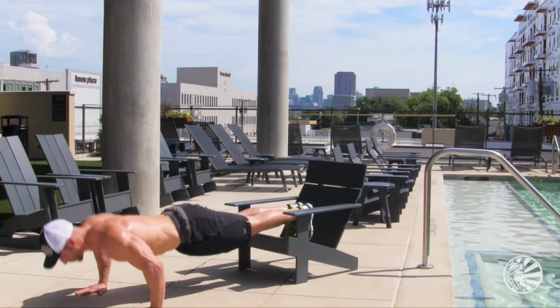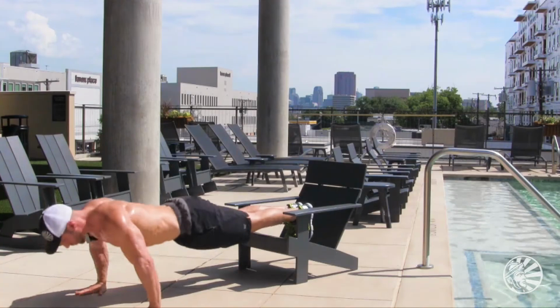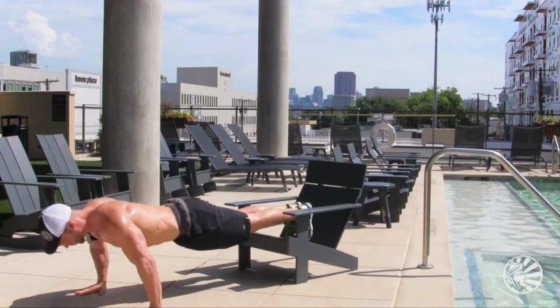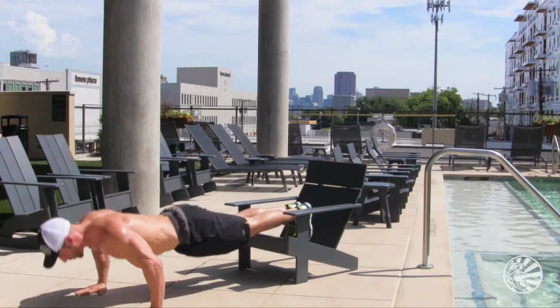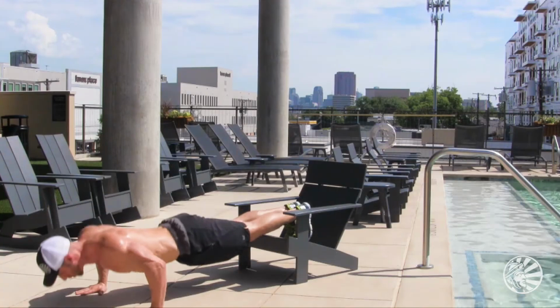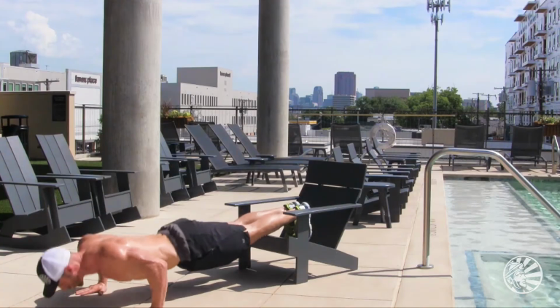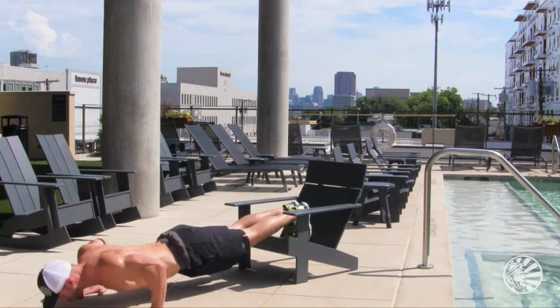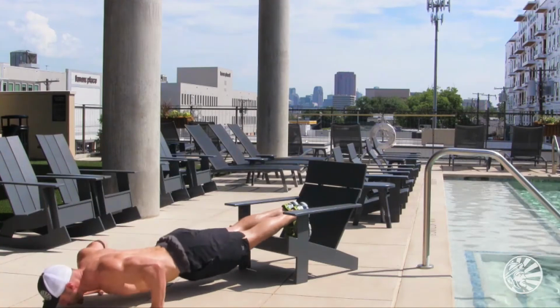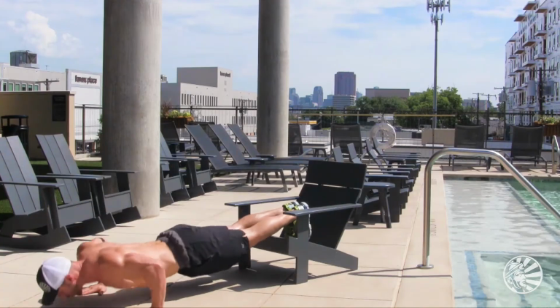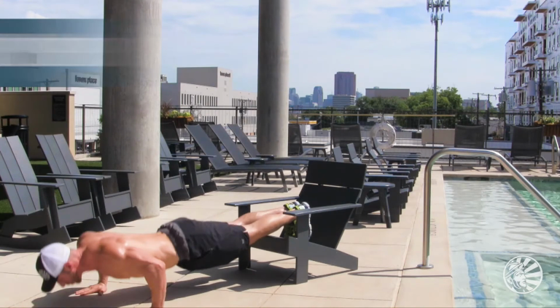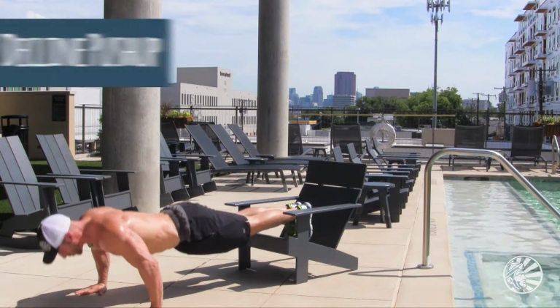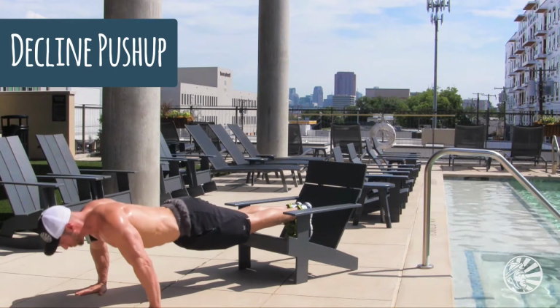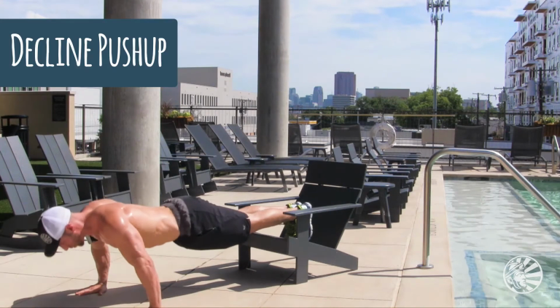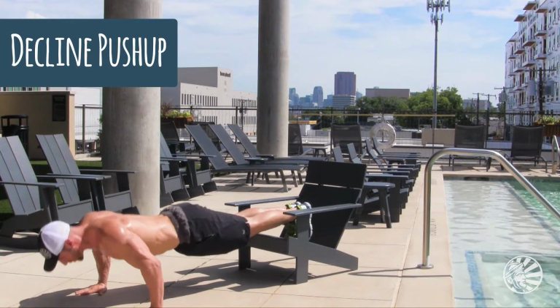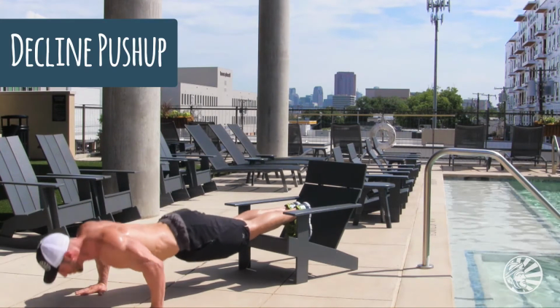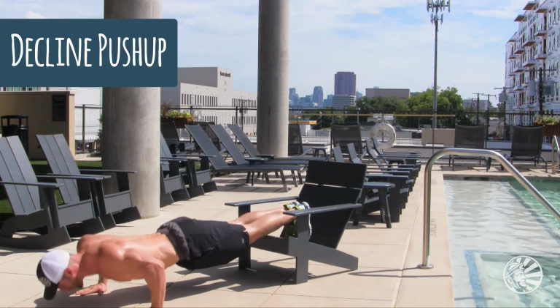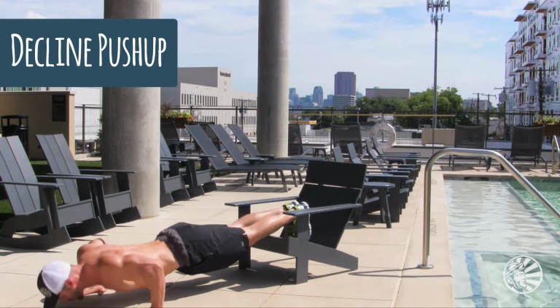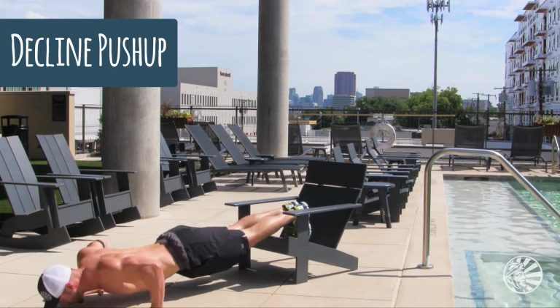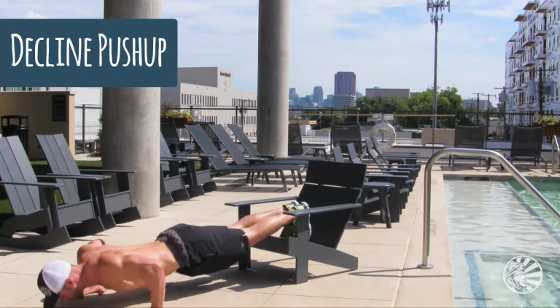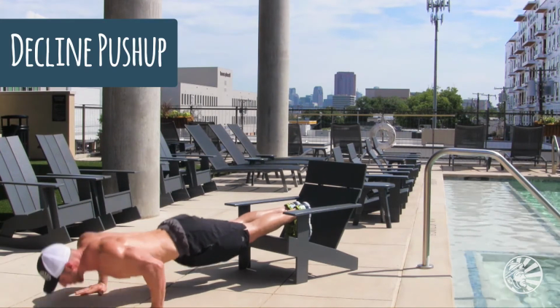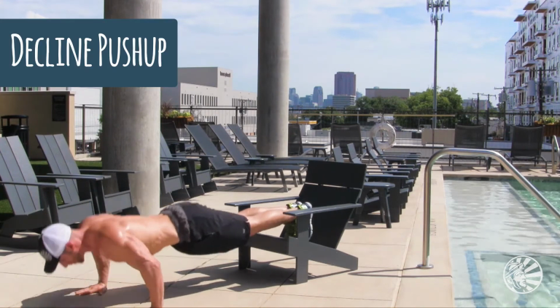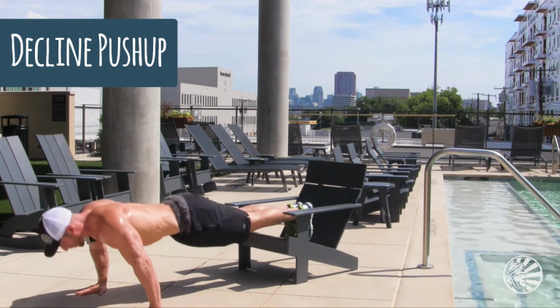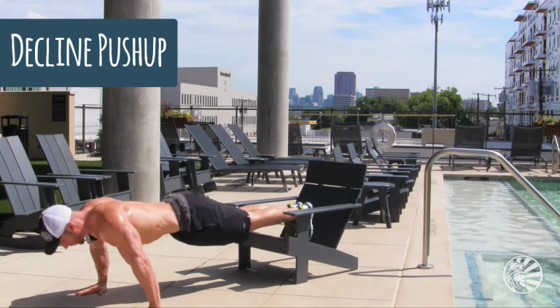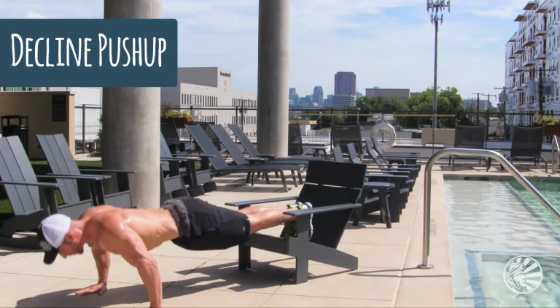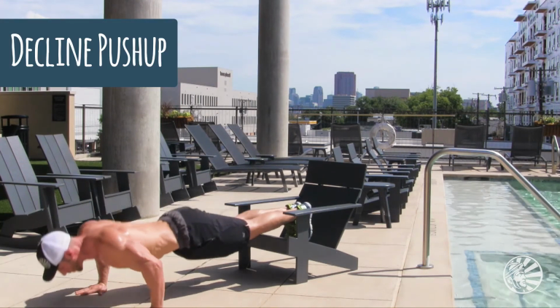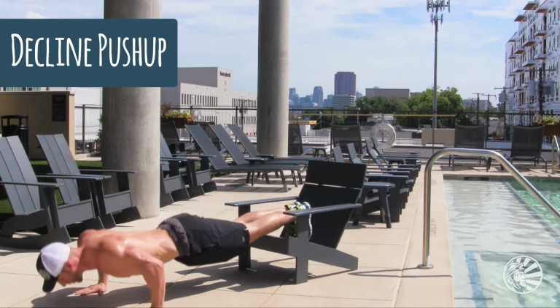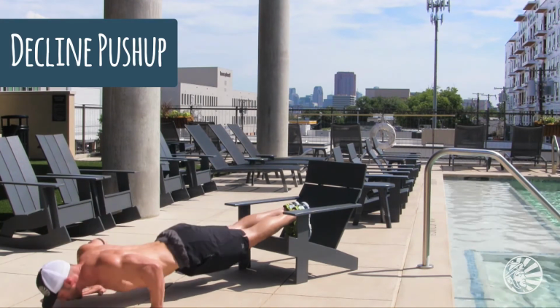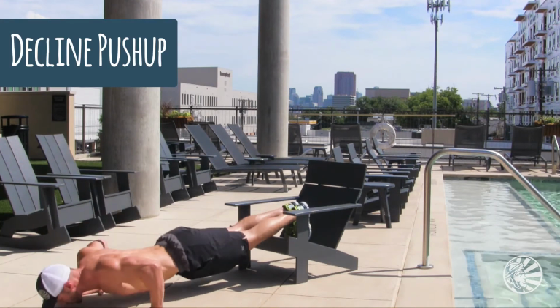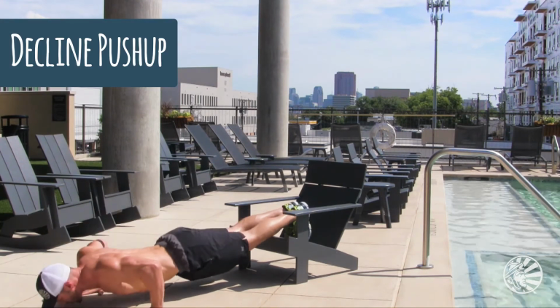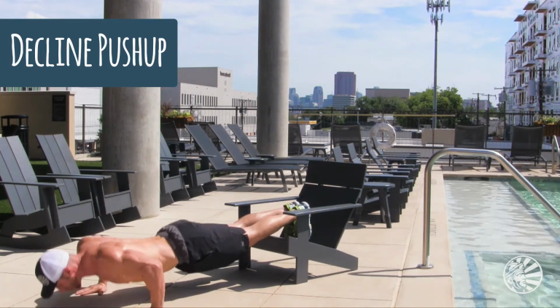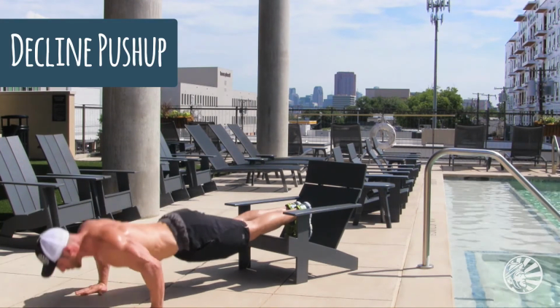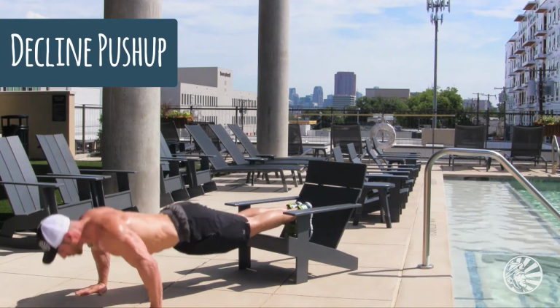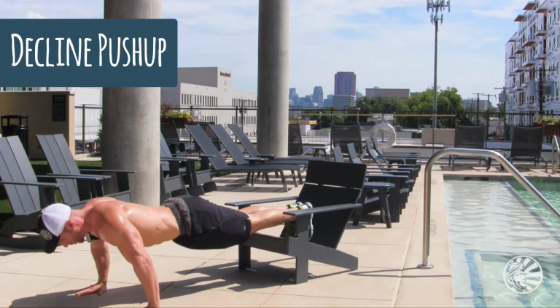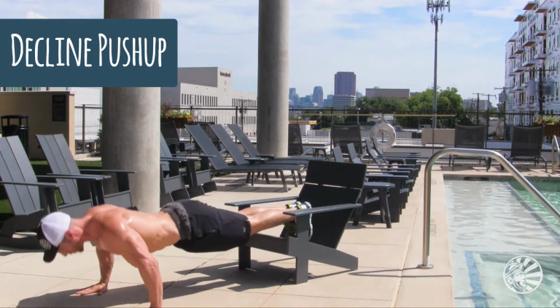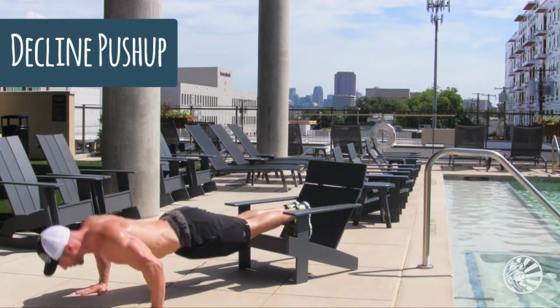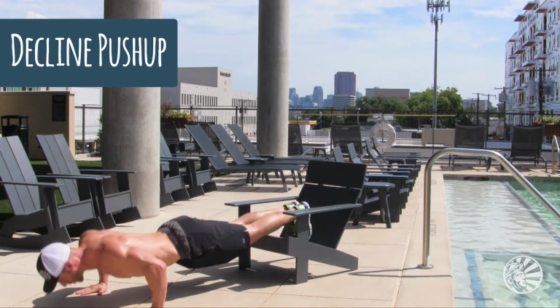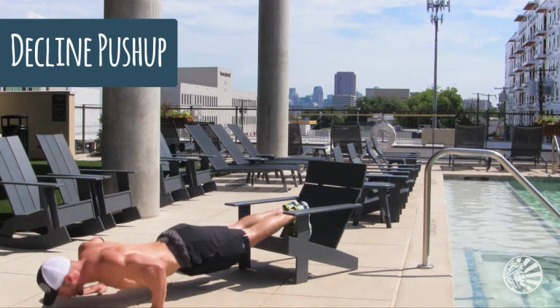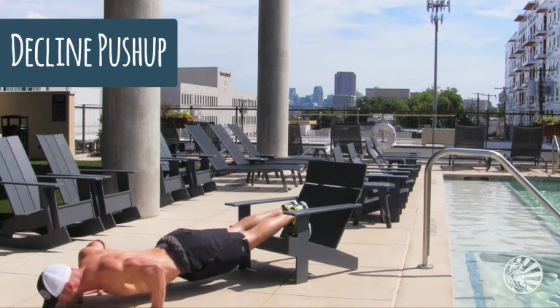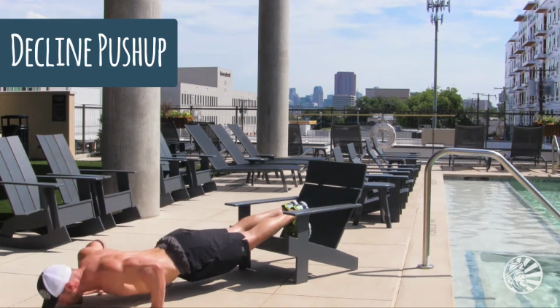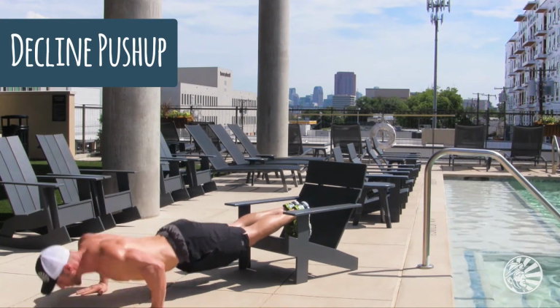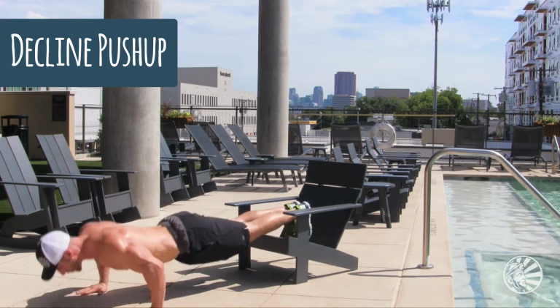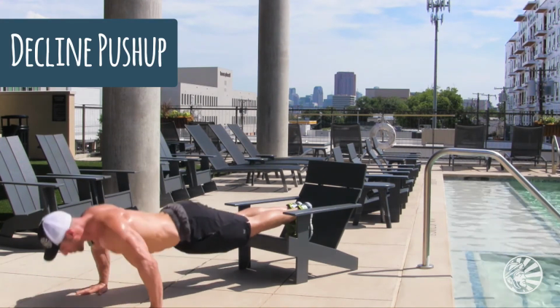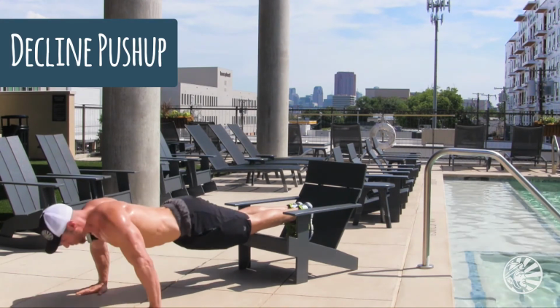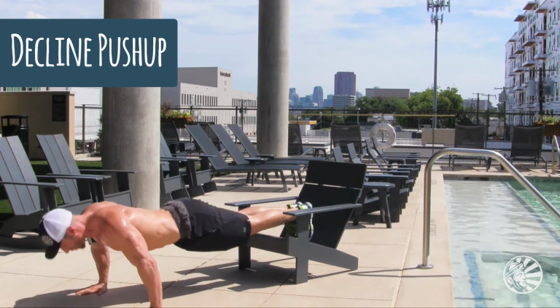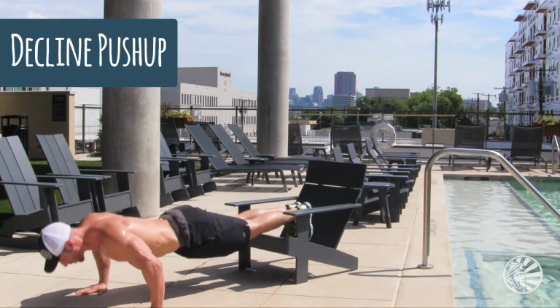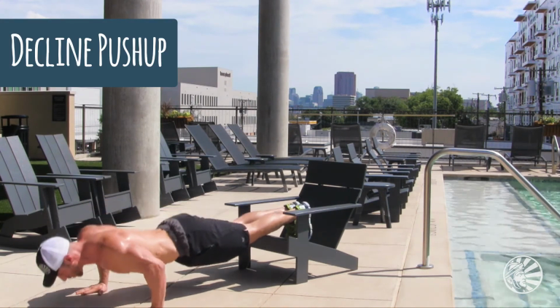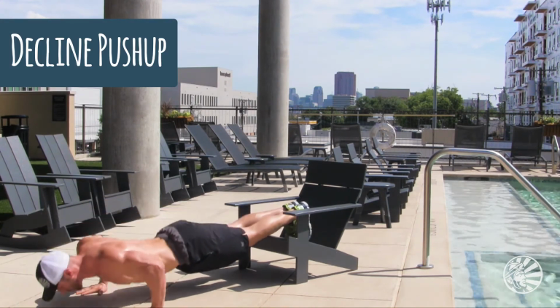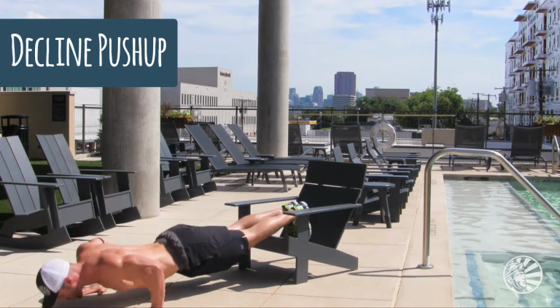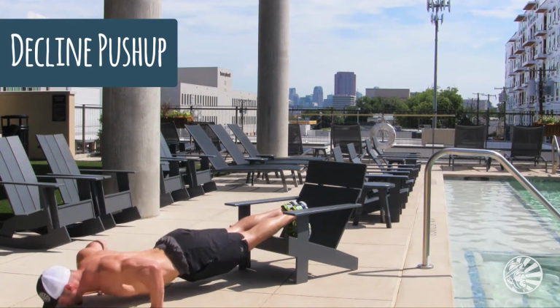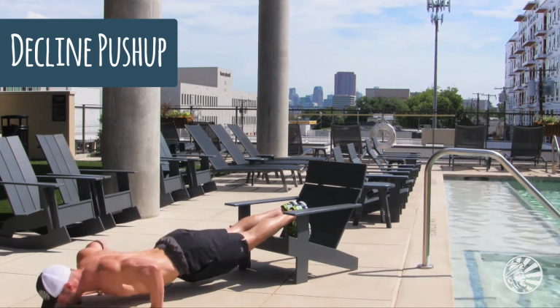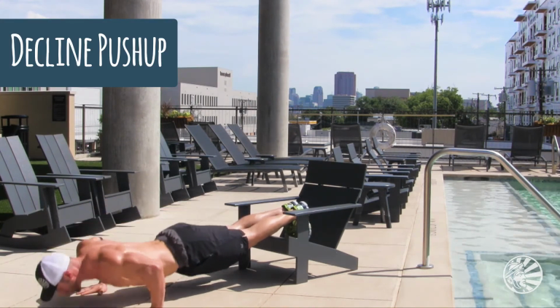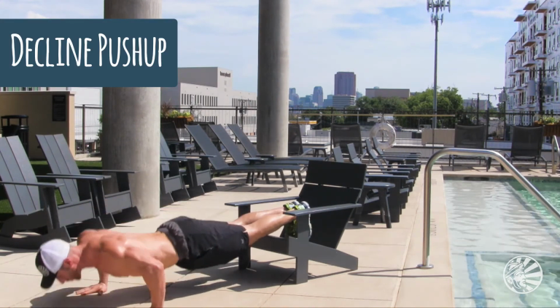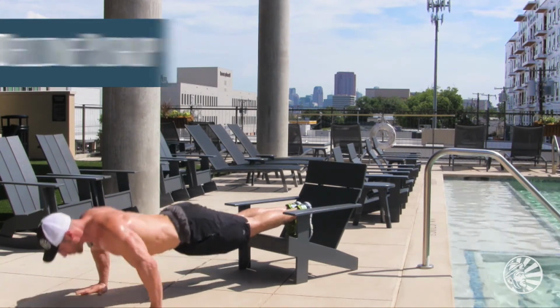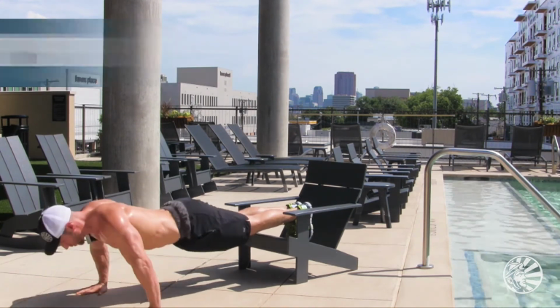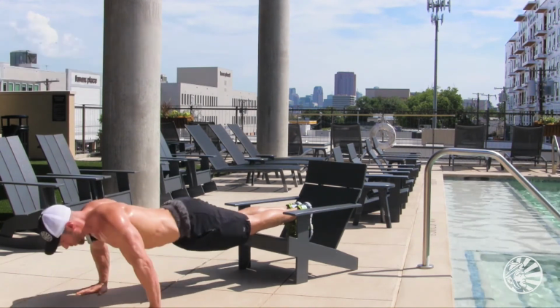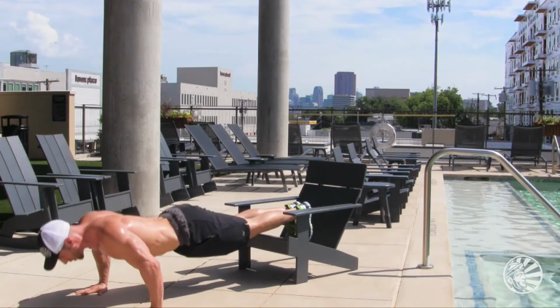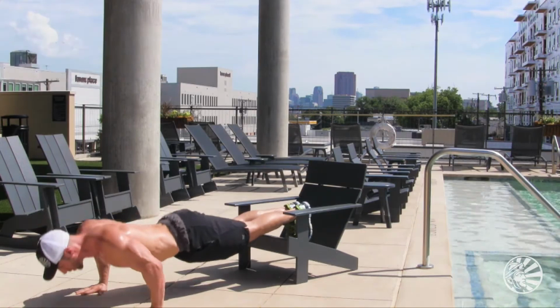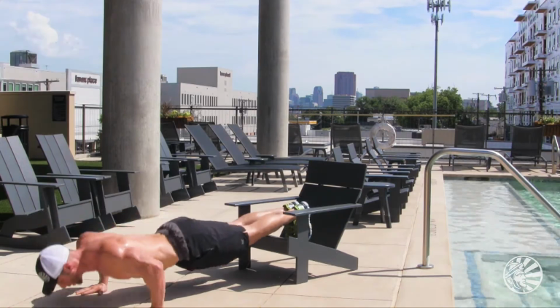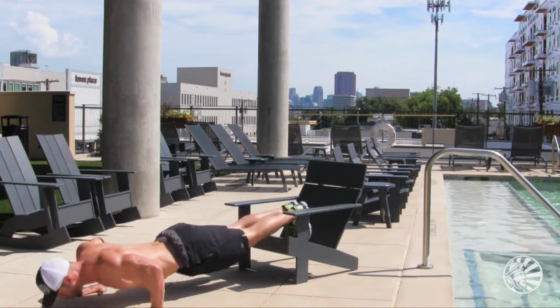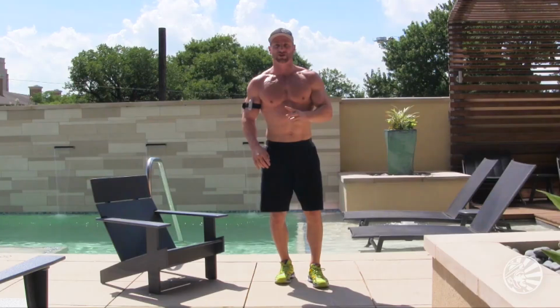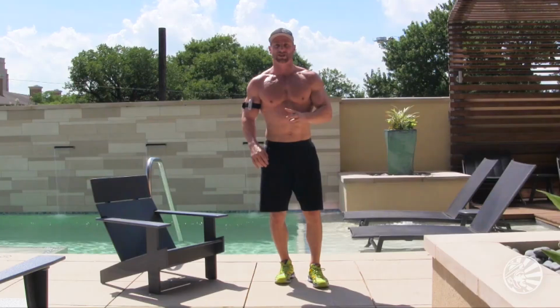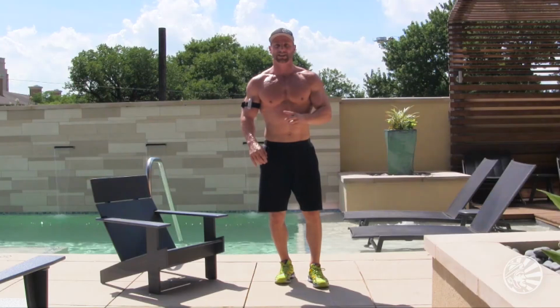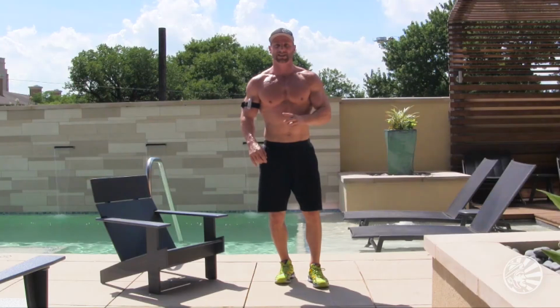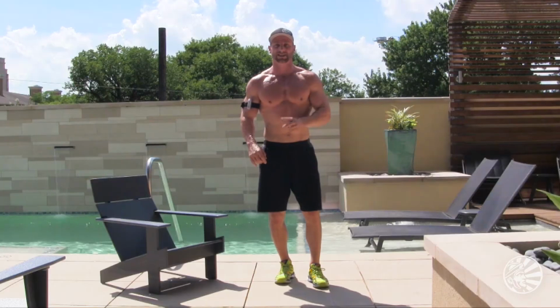The second chest exercise — you actually put your feet on the bench and your hands on the ground. It's going to be a little bit harder. So there are your two chest exercises.